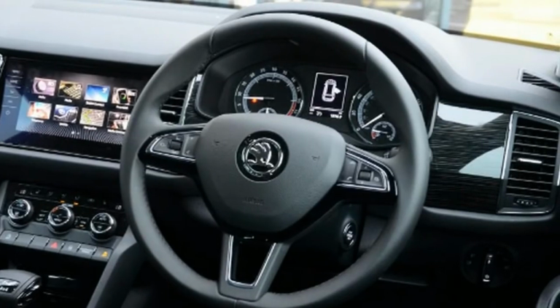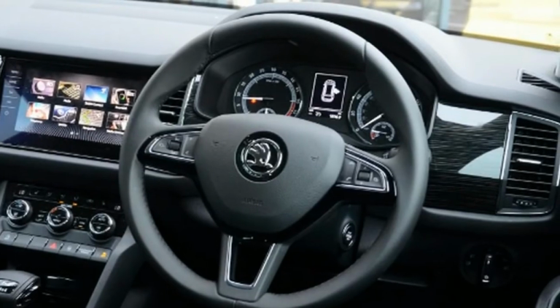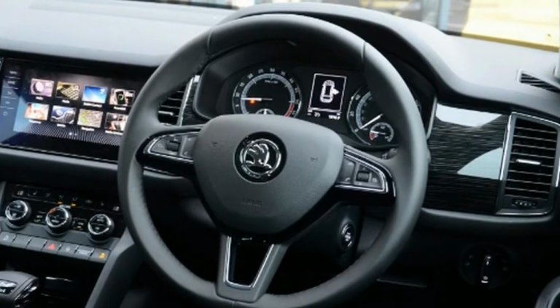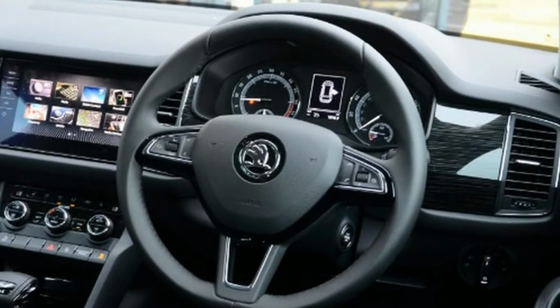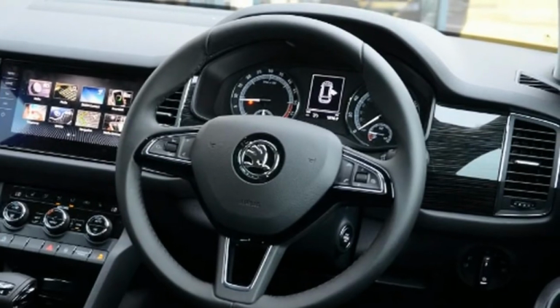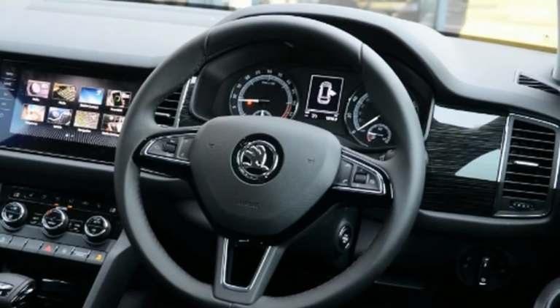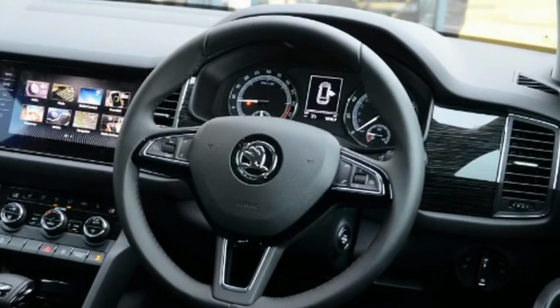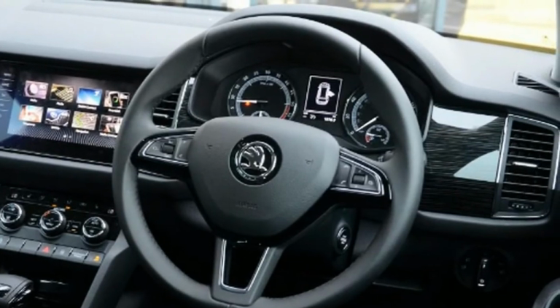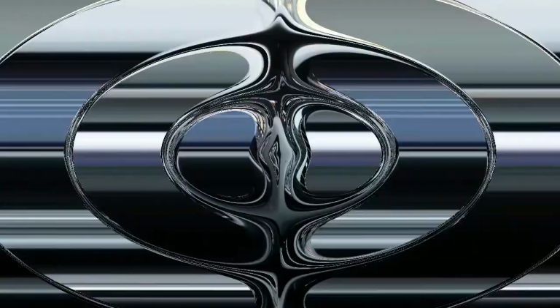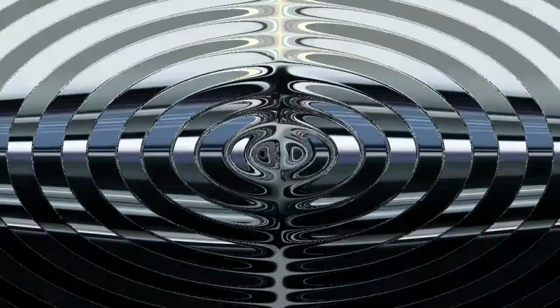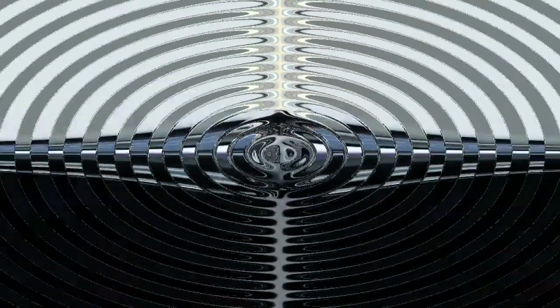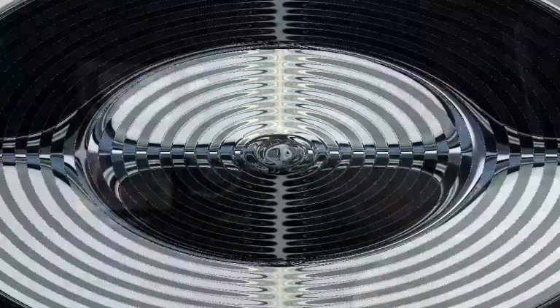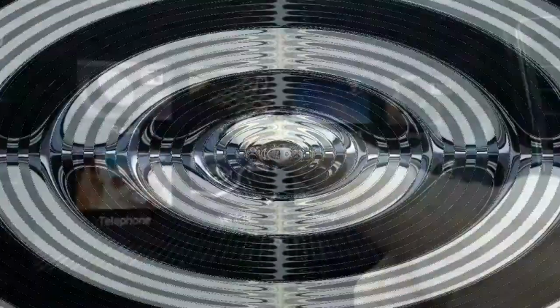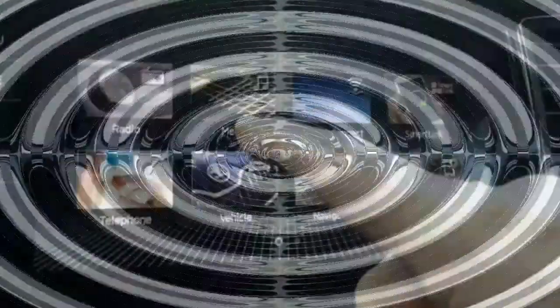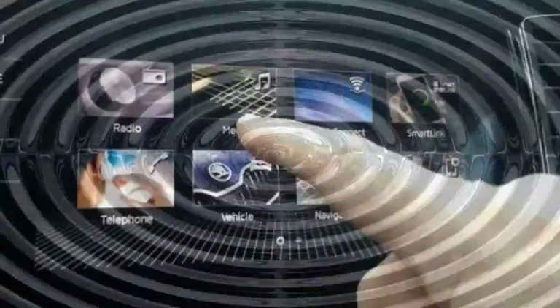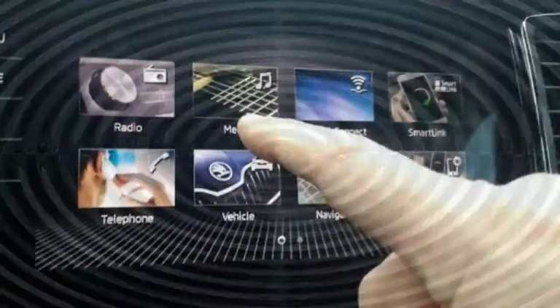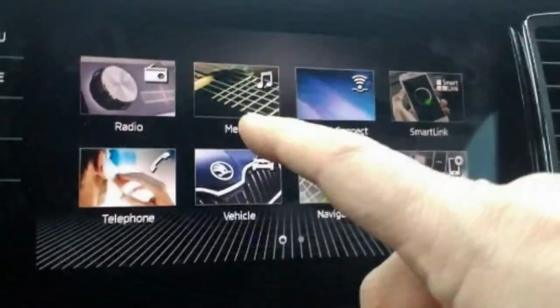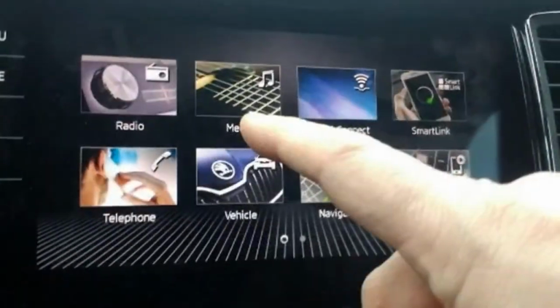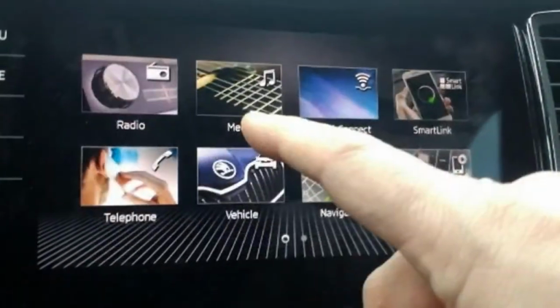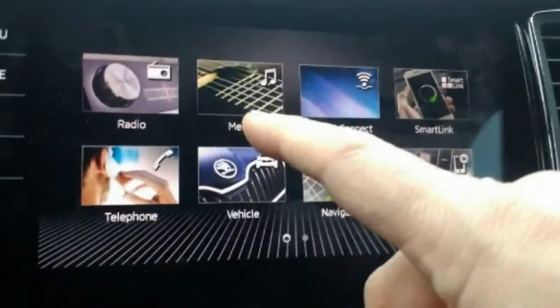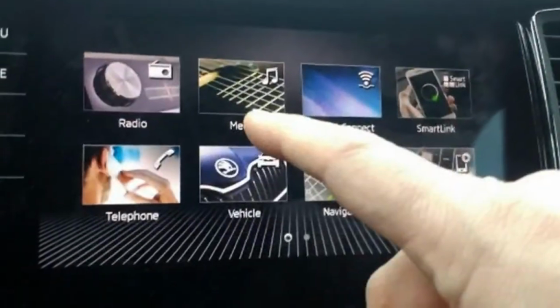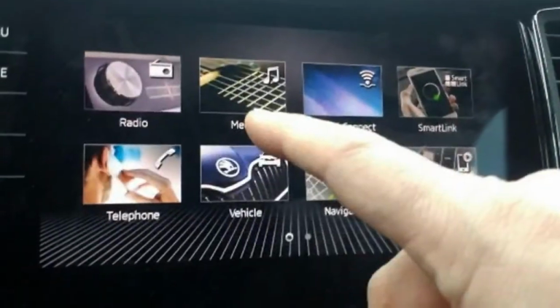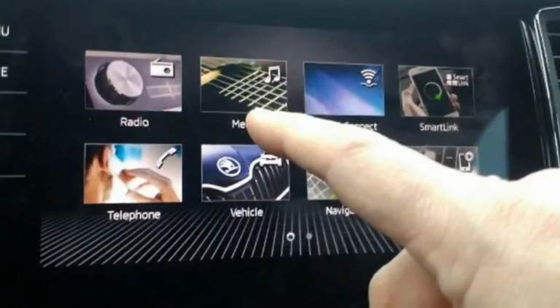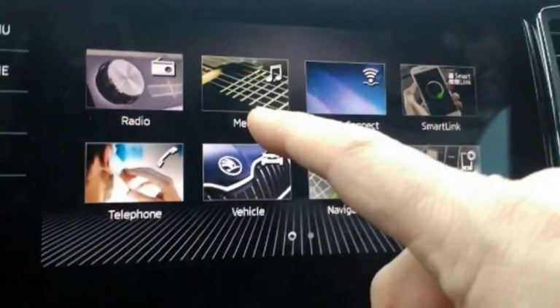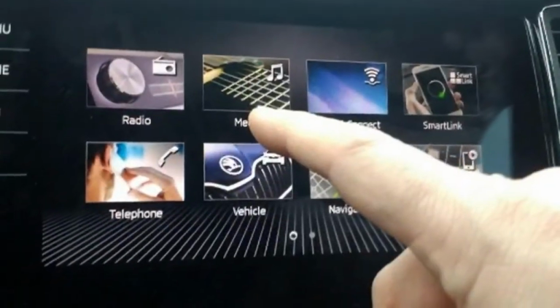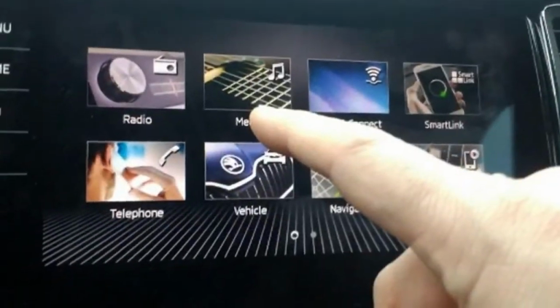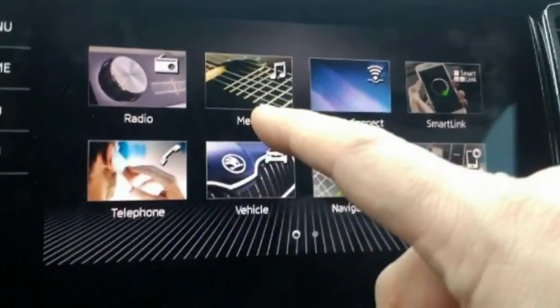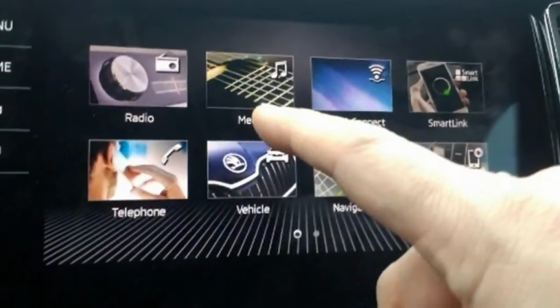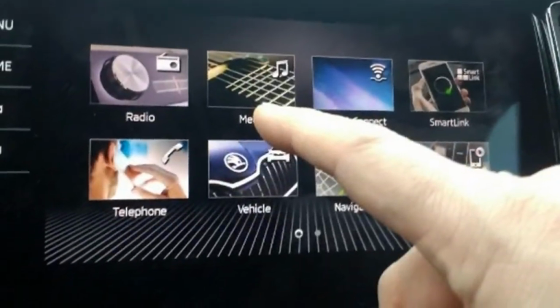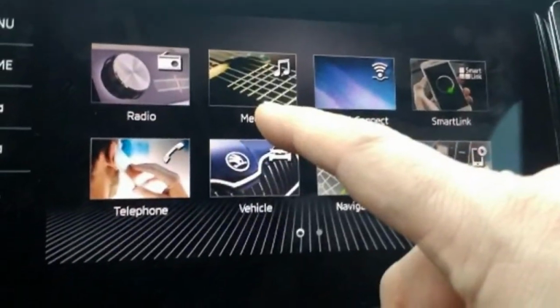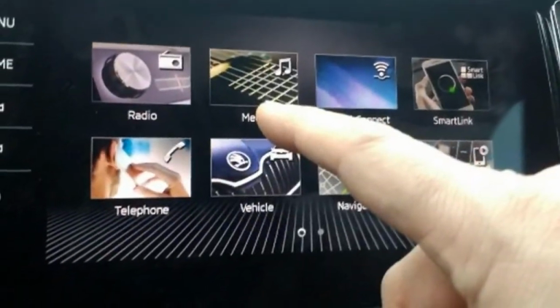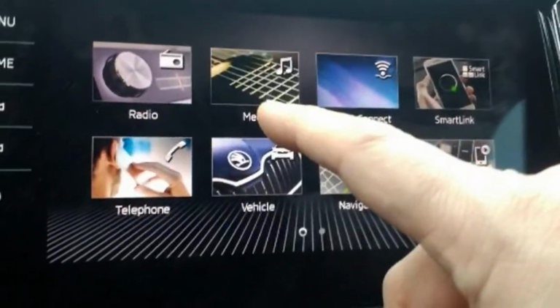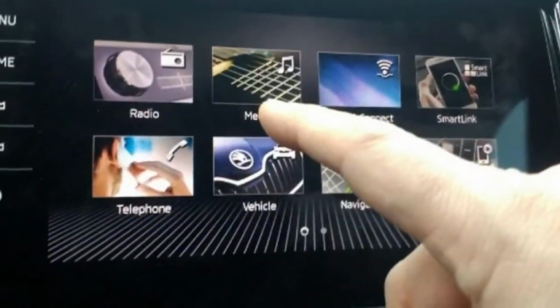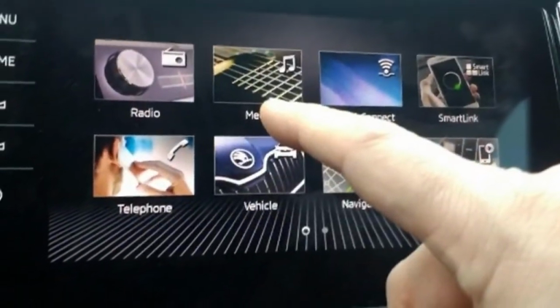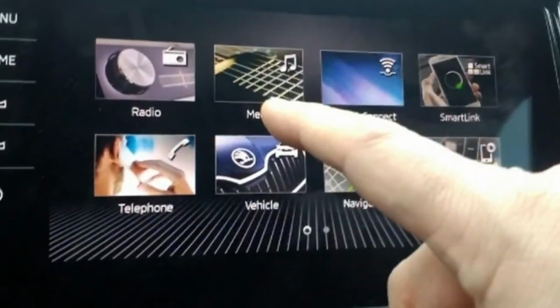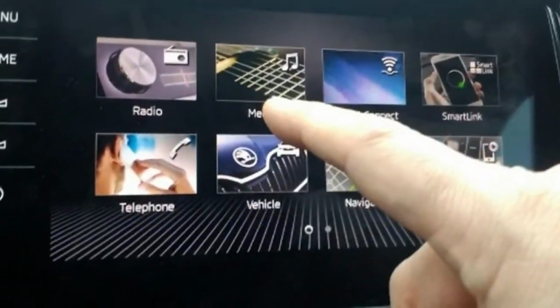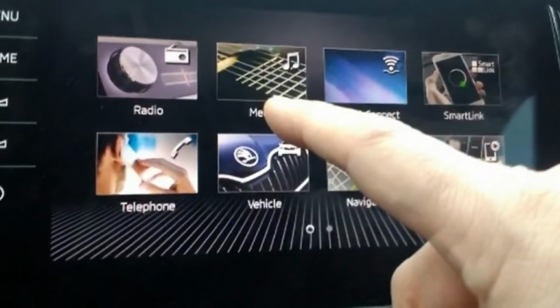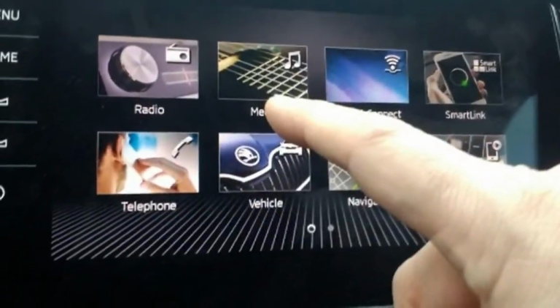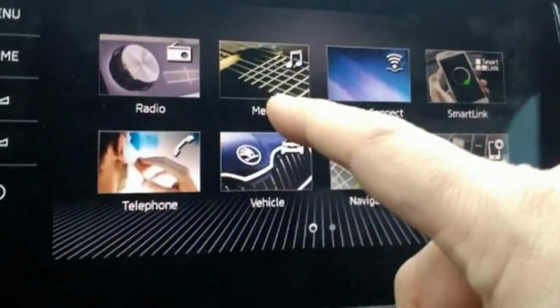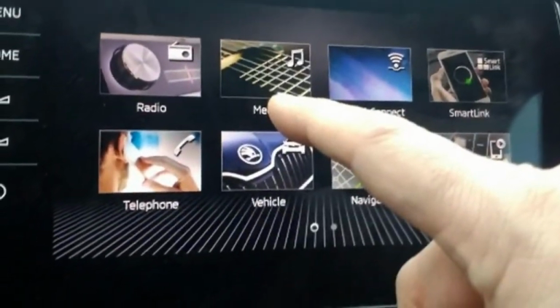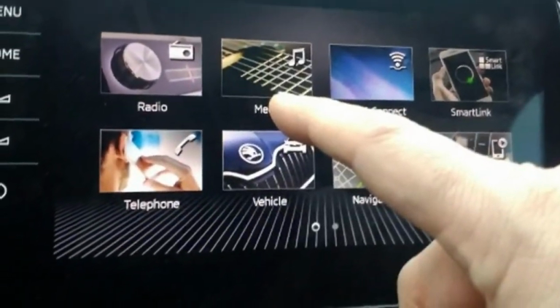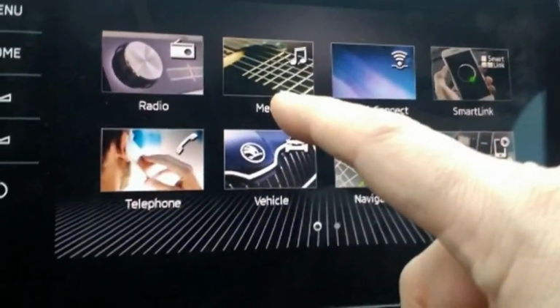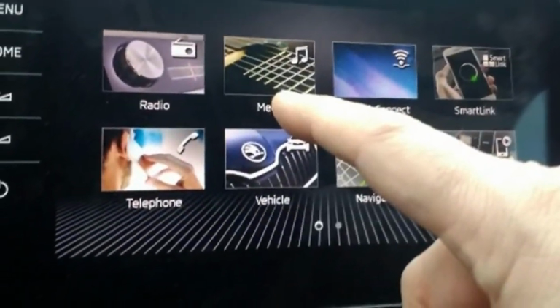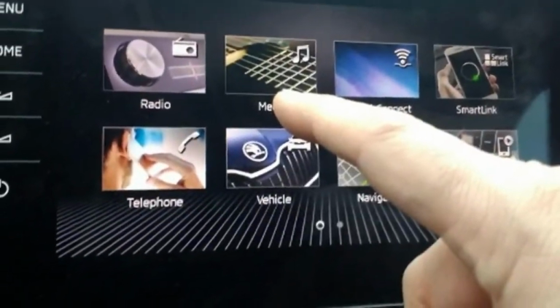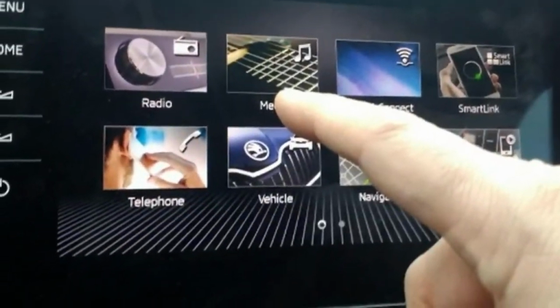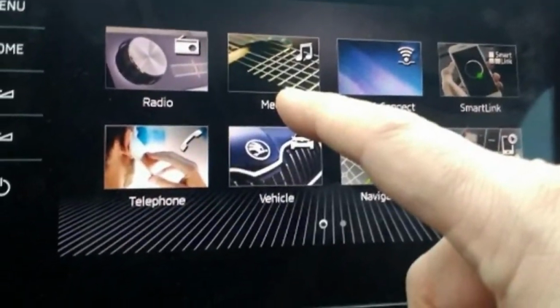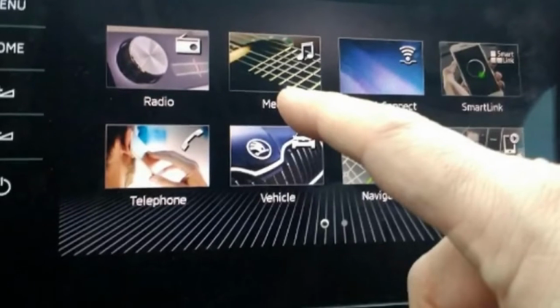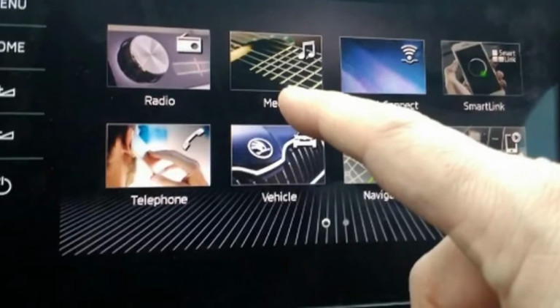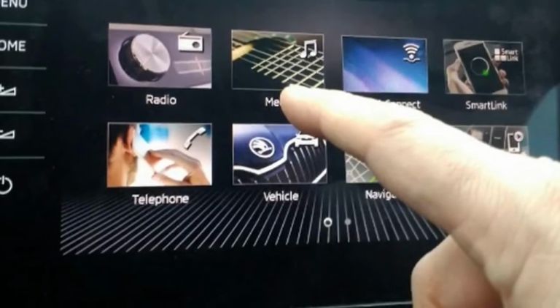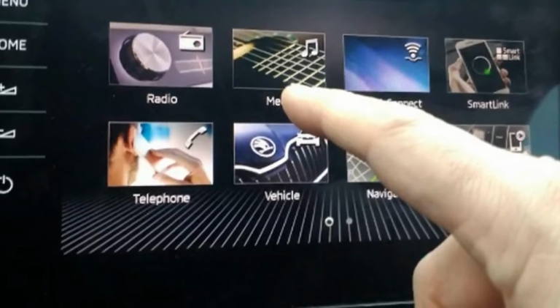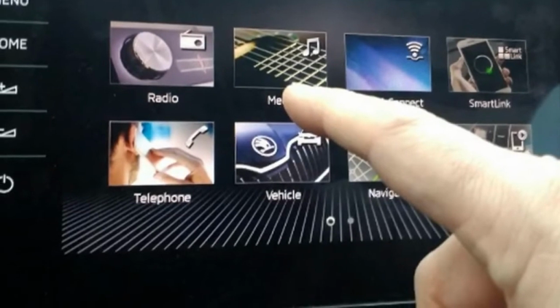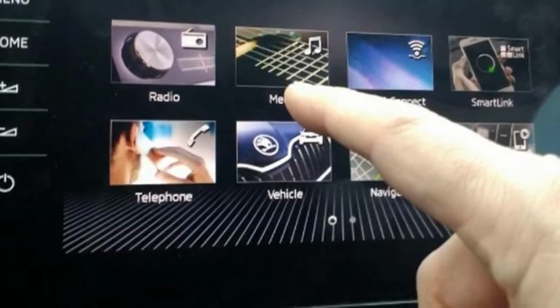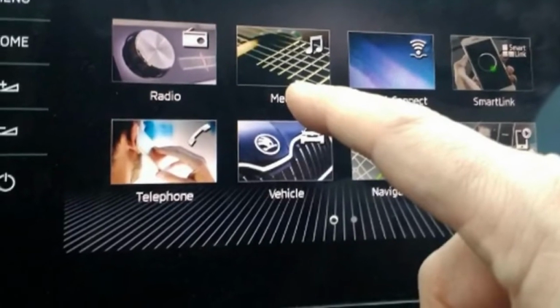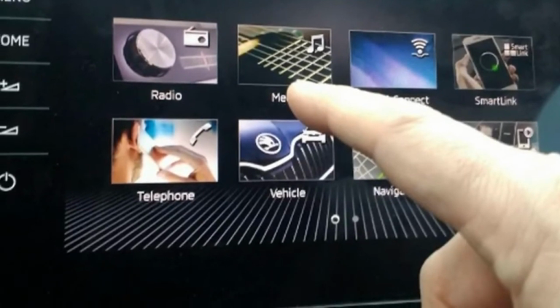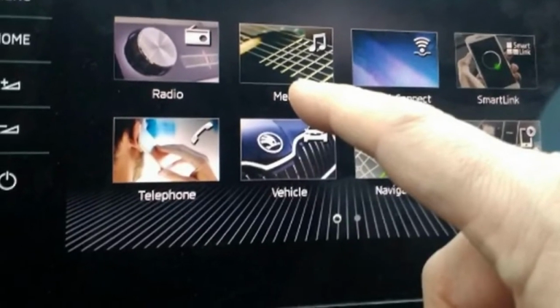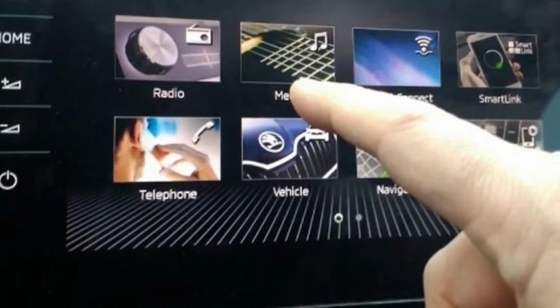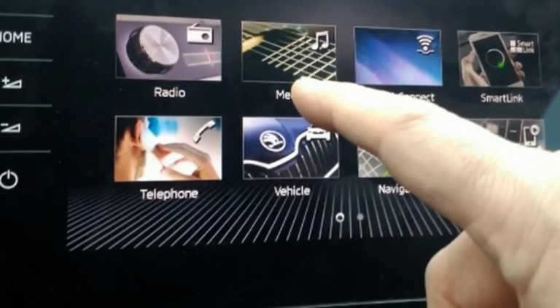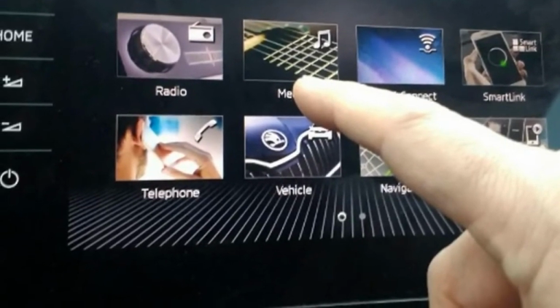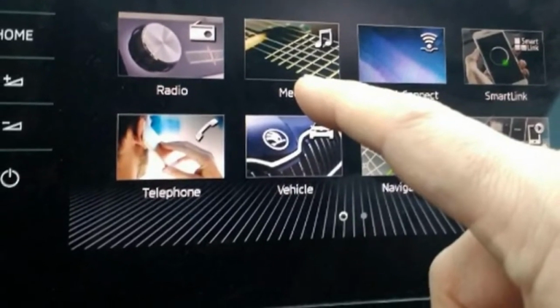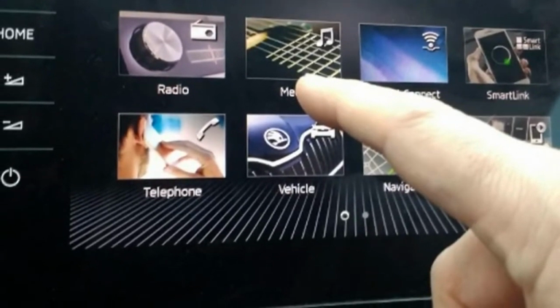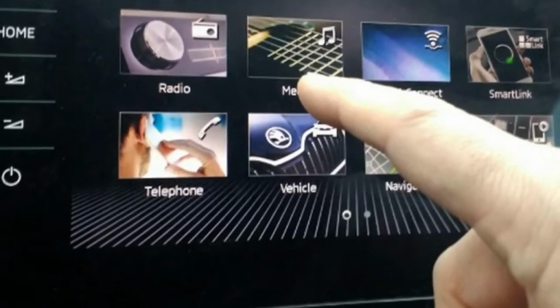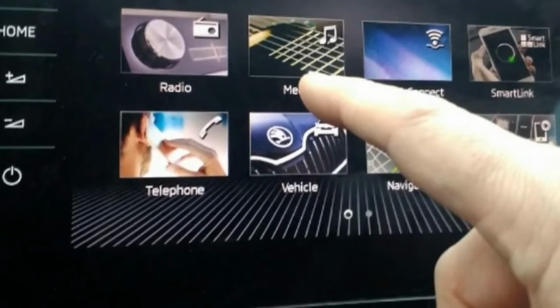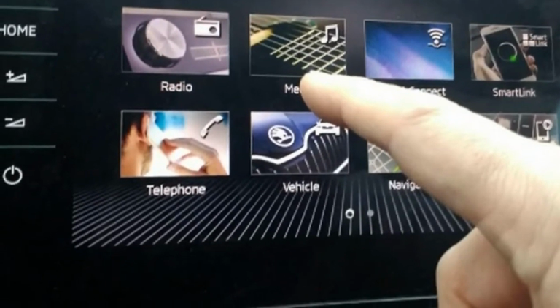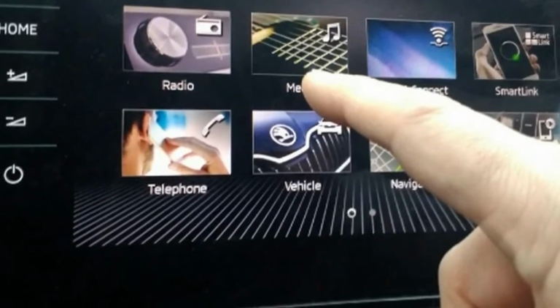It's early days, but the Kodiaq is shaping up to be a difficult car to find fault with.